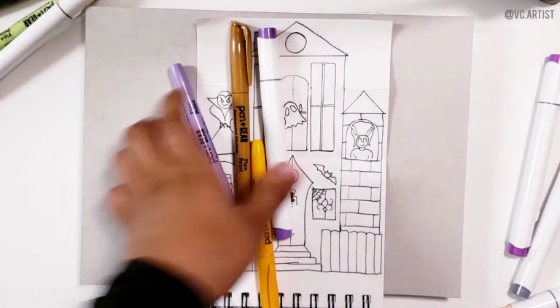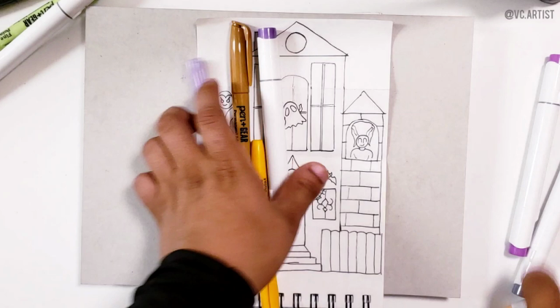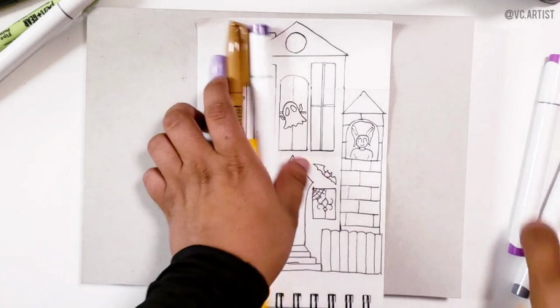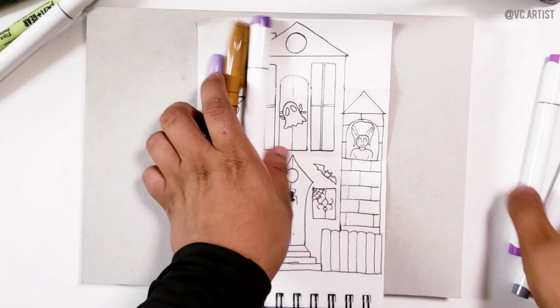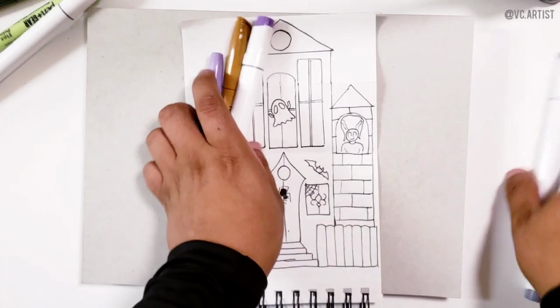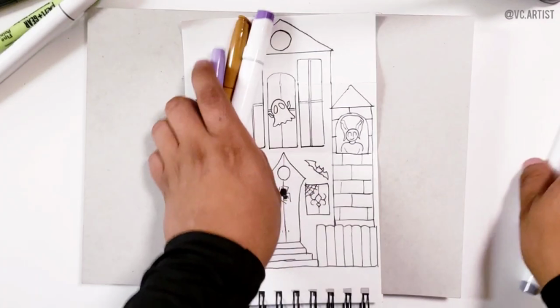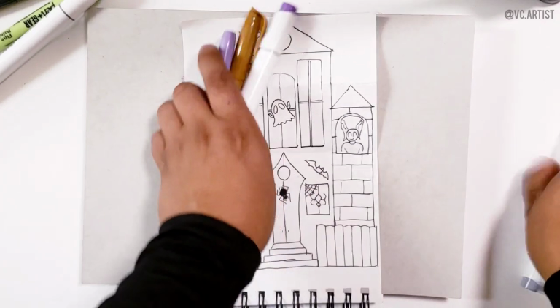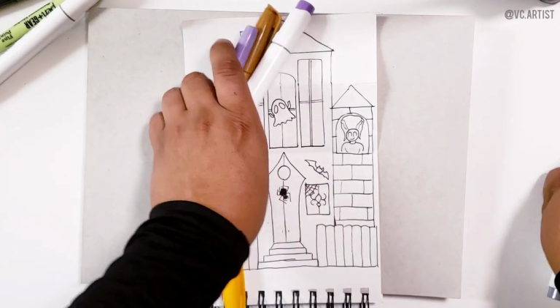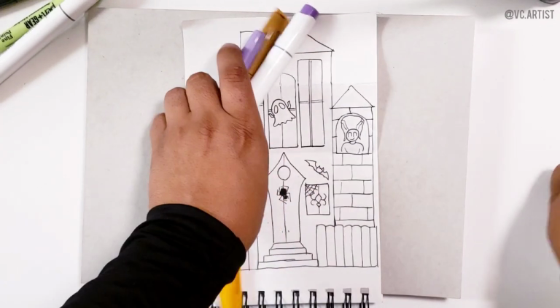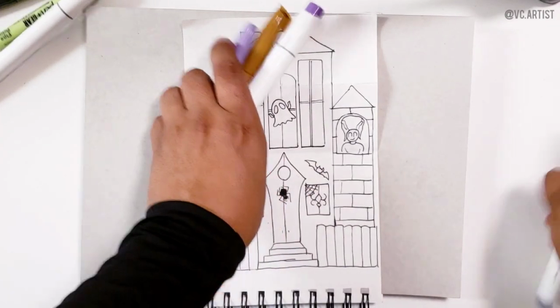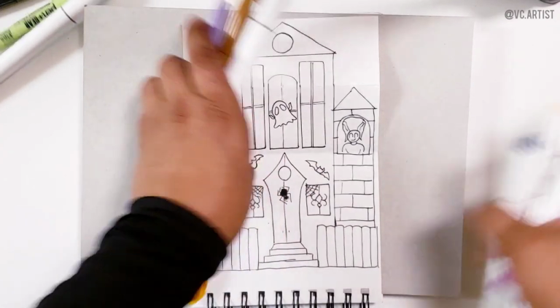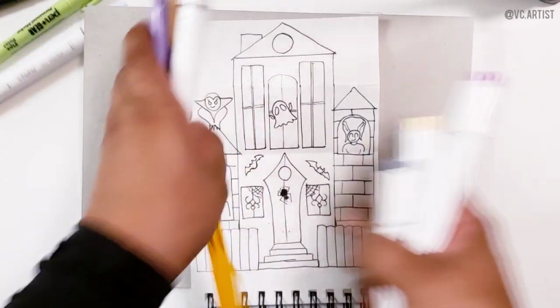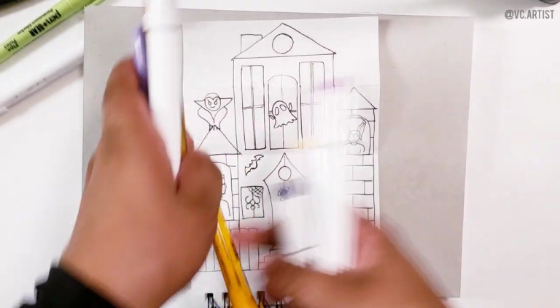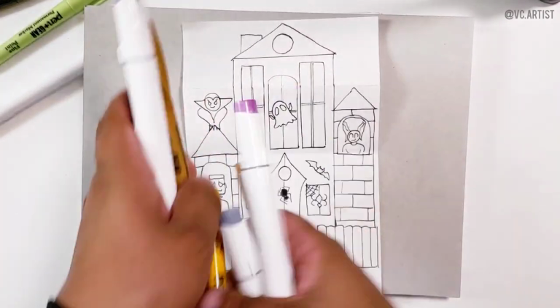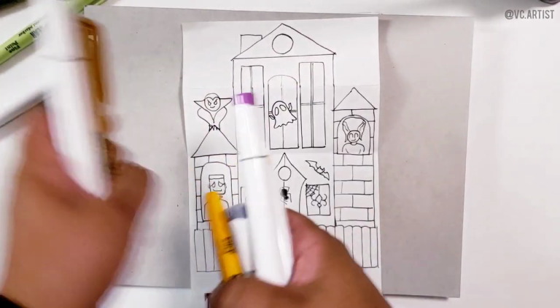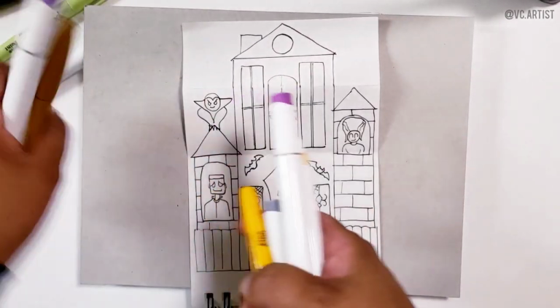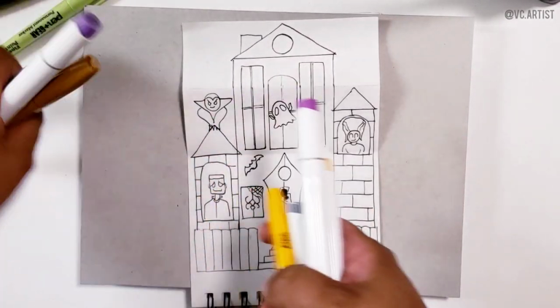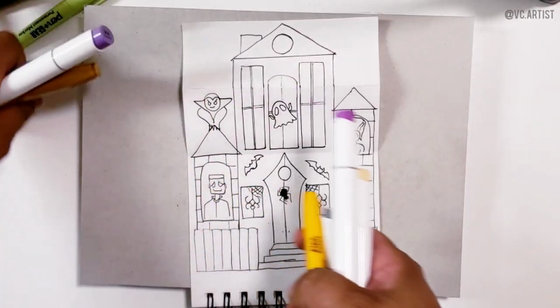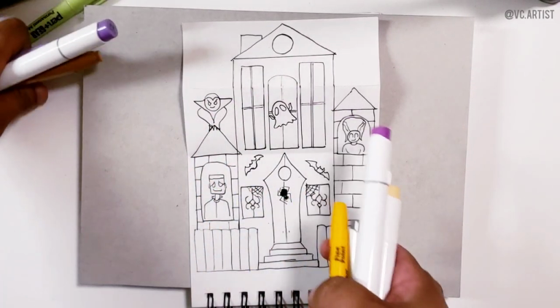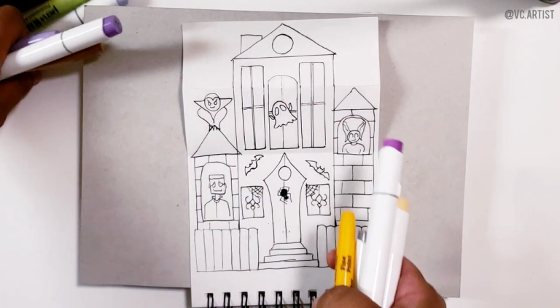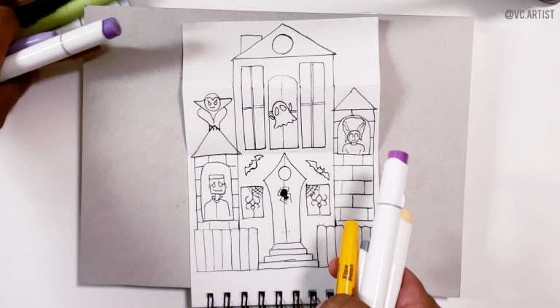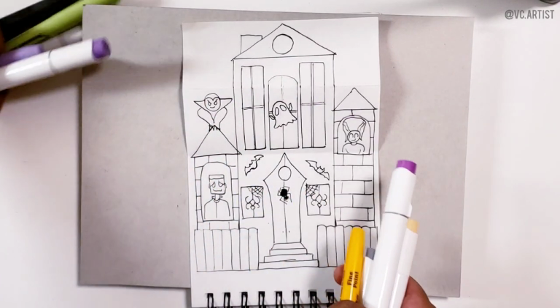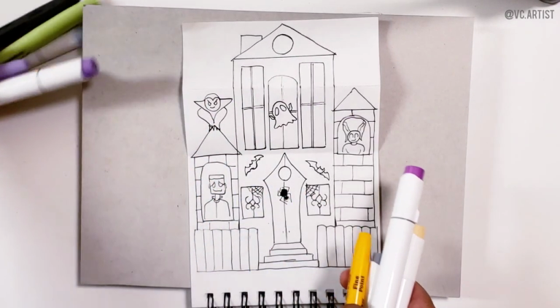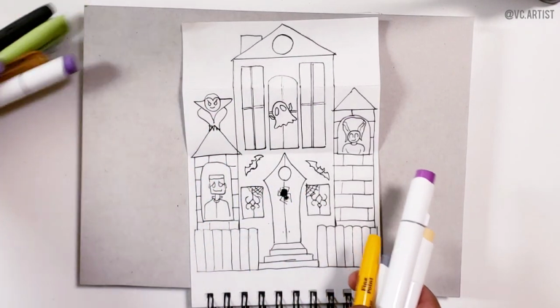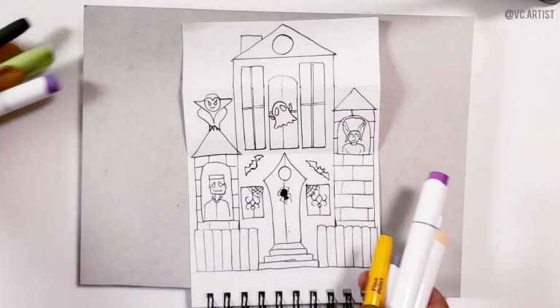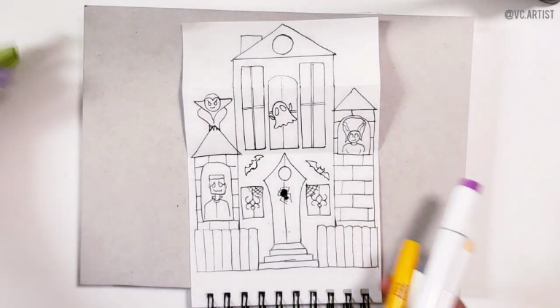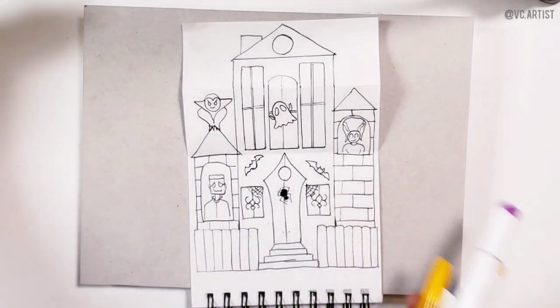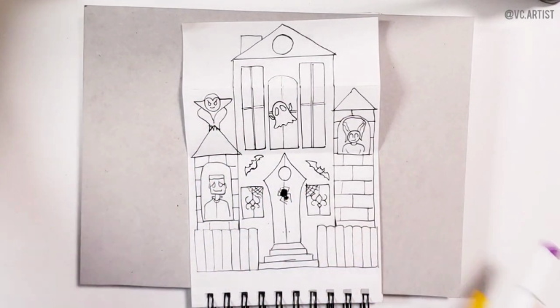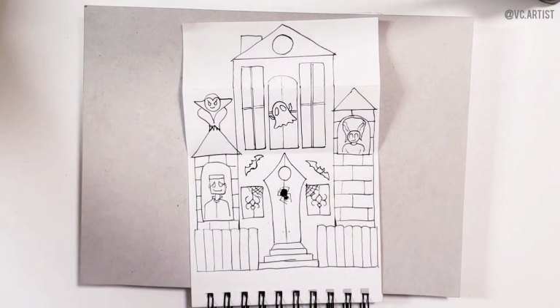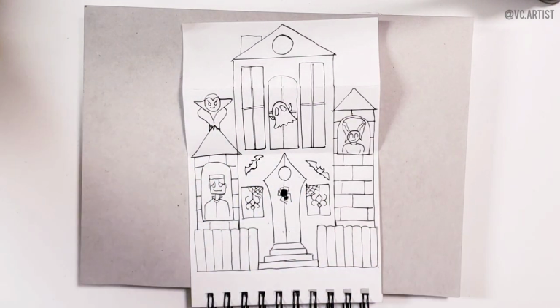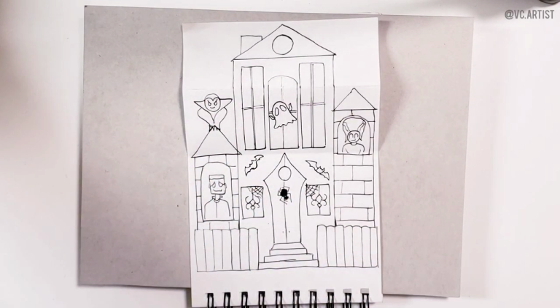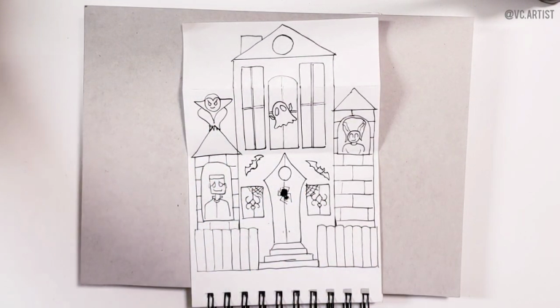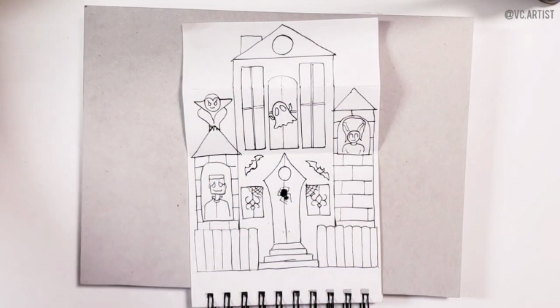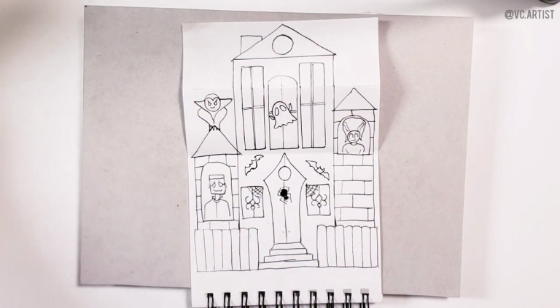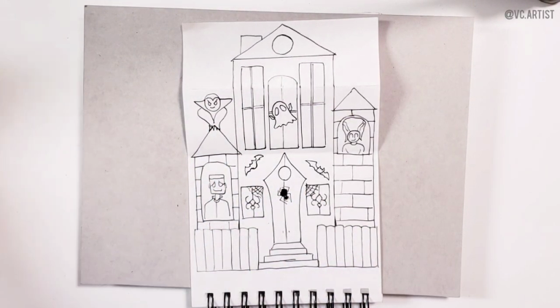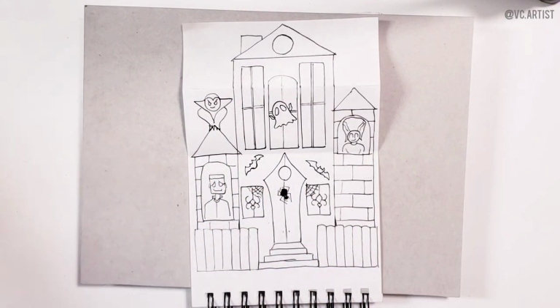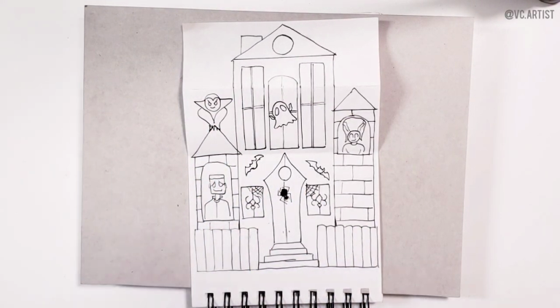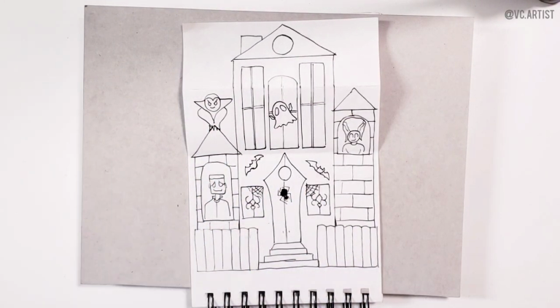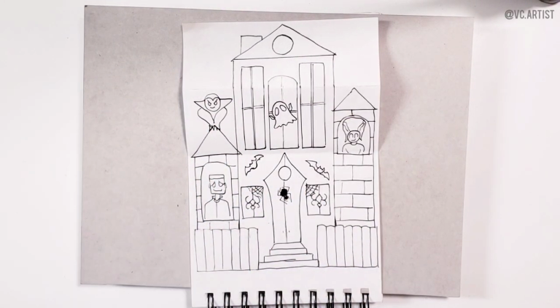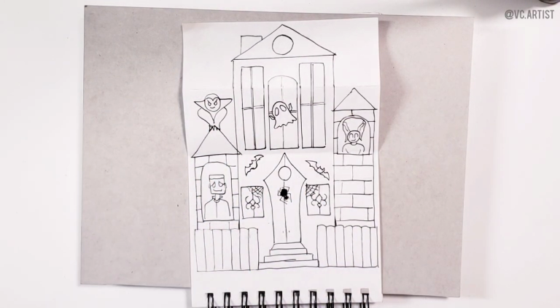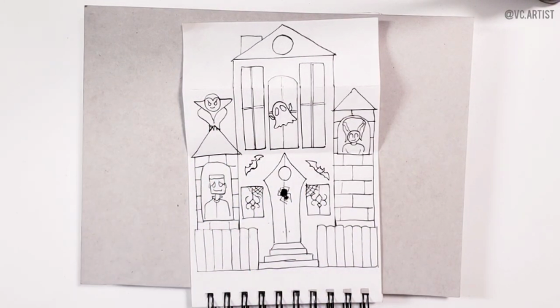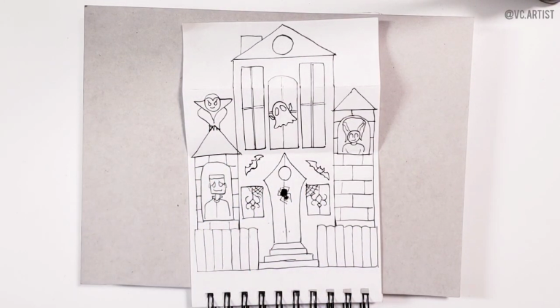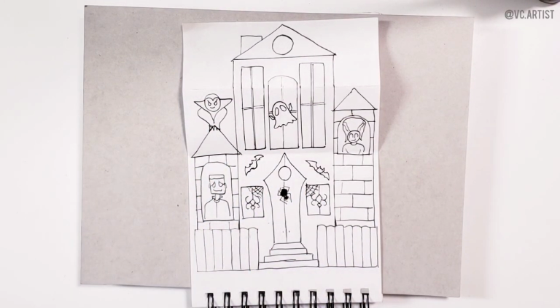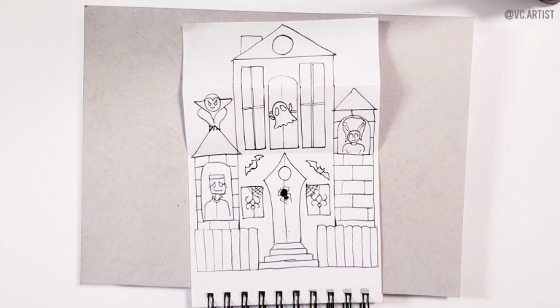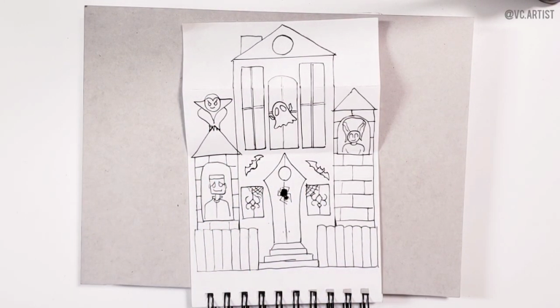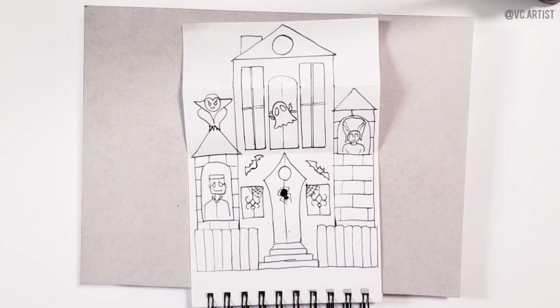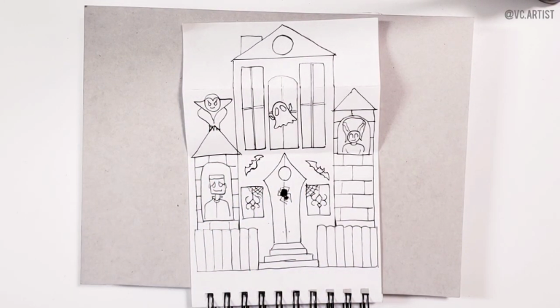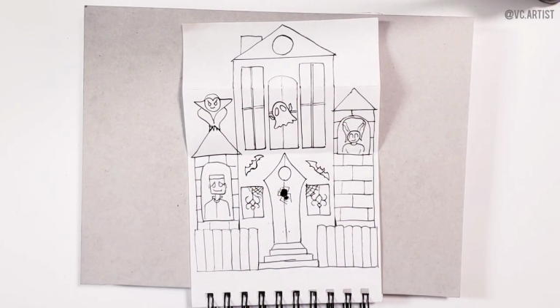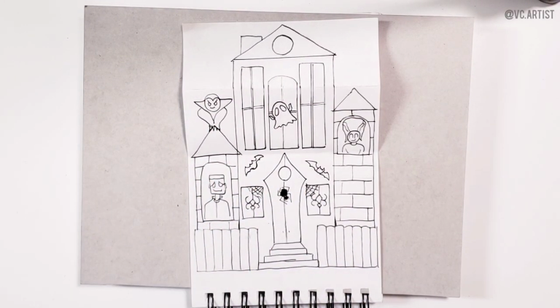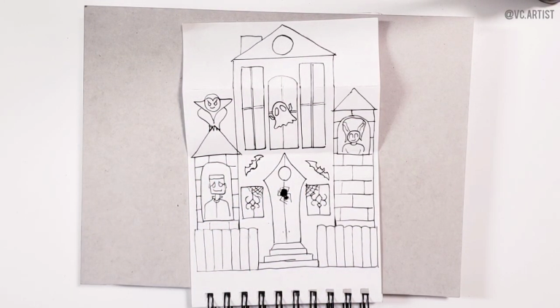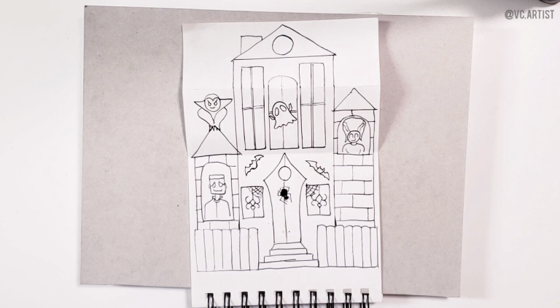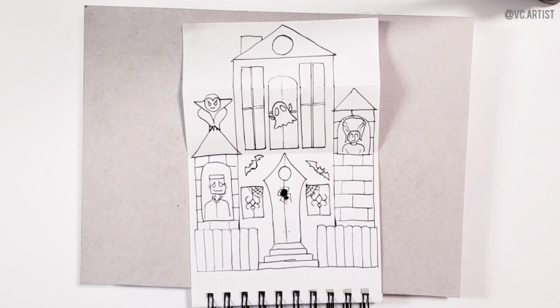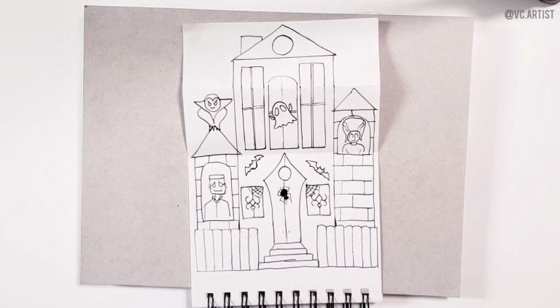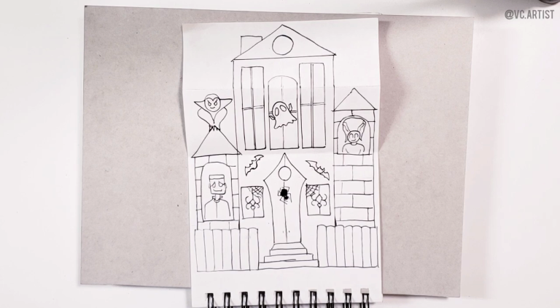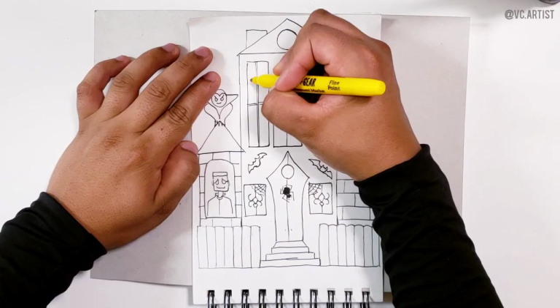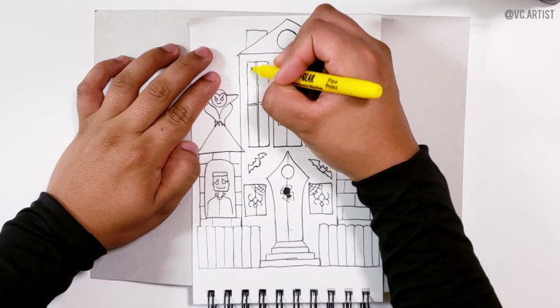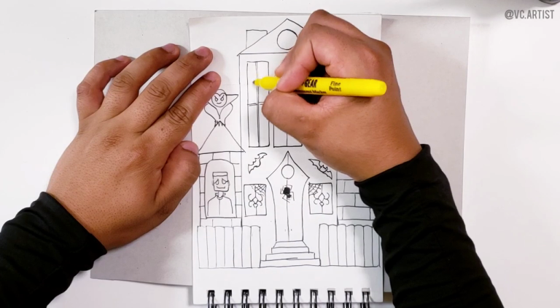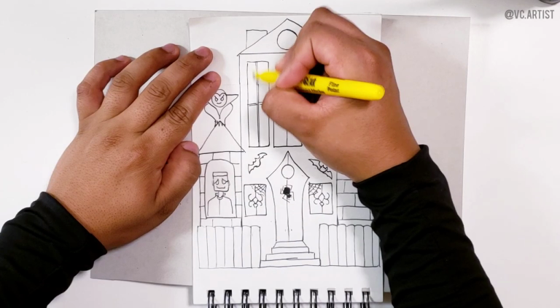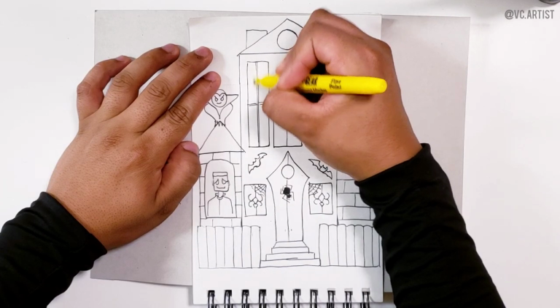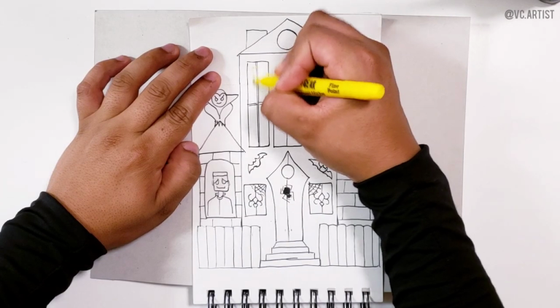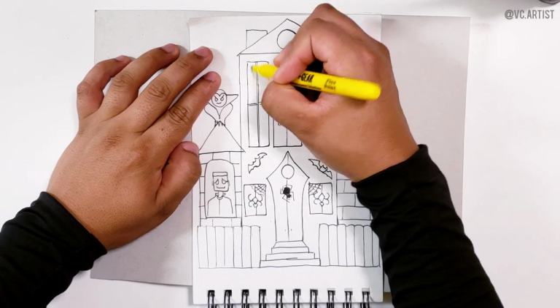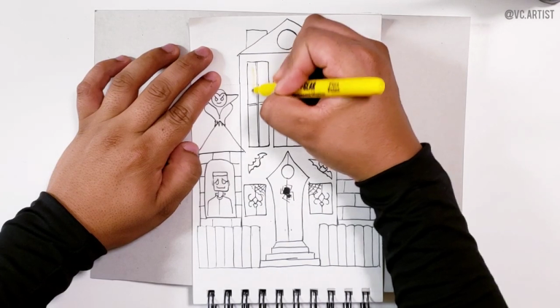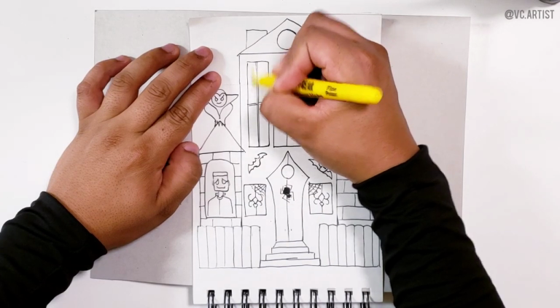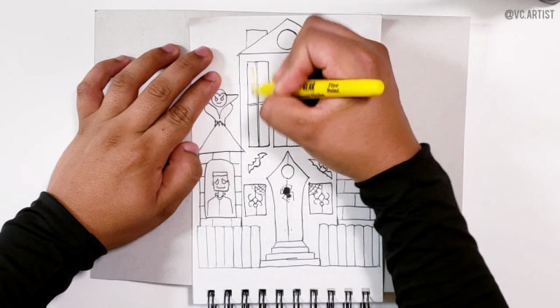Let's pick up this mess so we can move on to the coloring part.